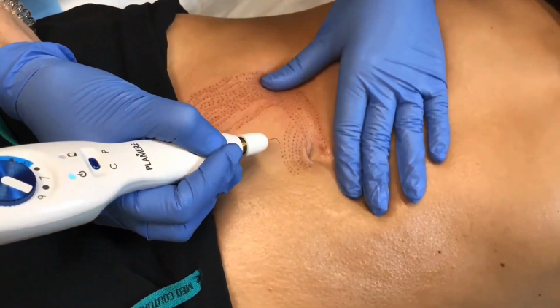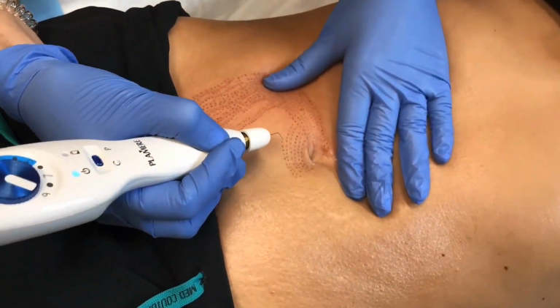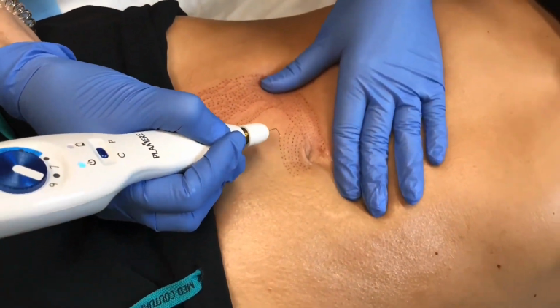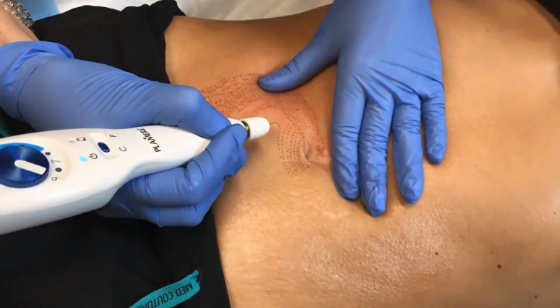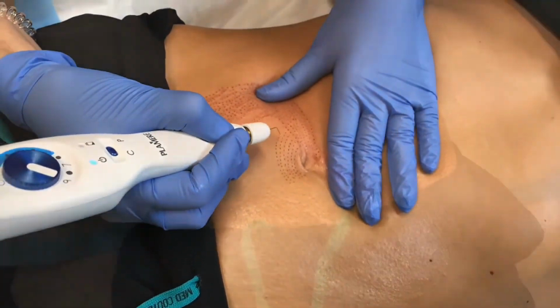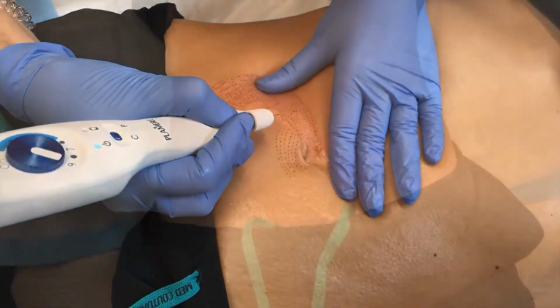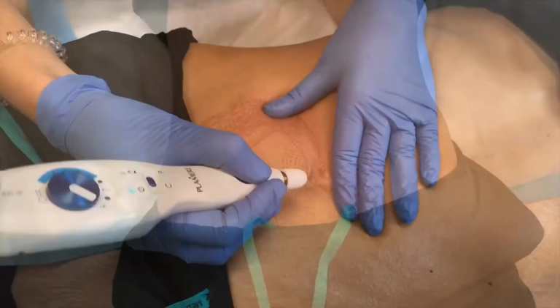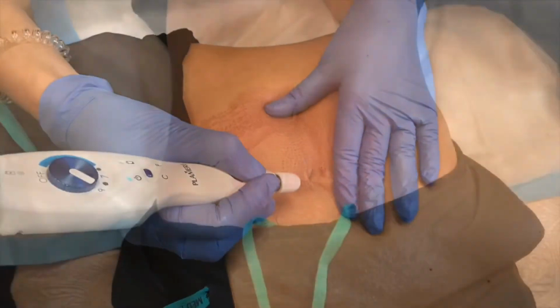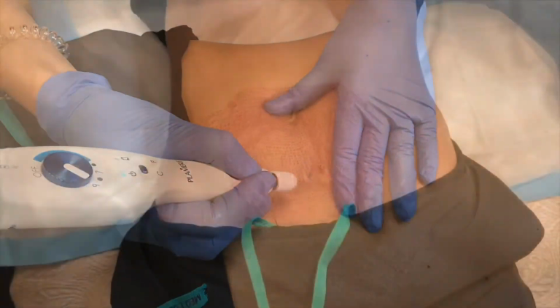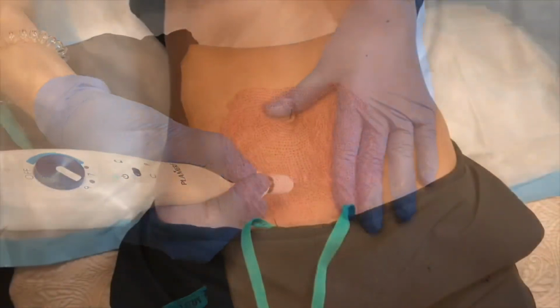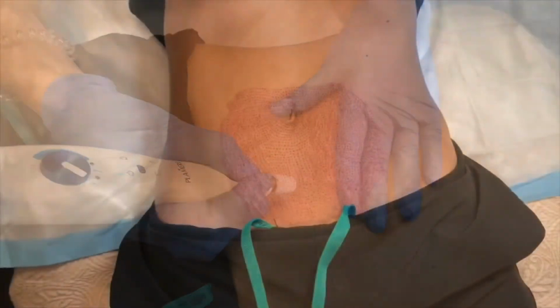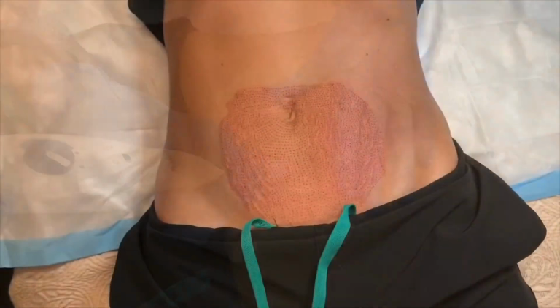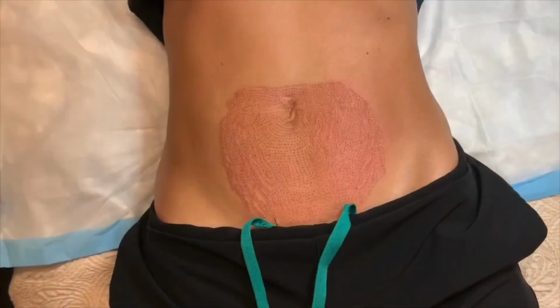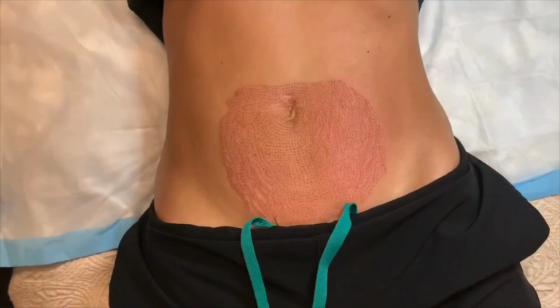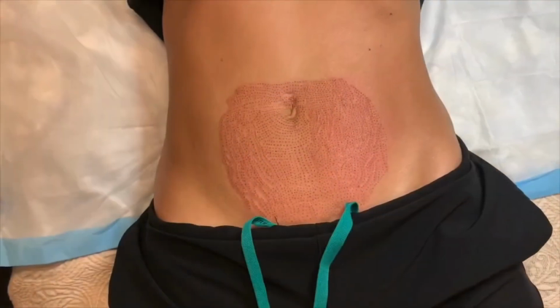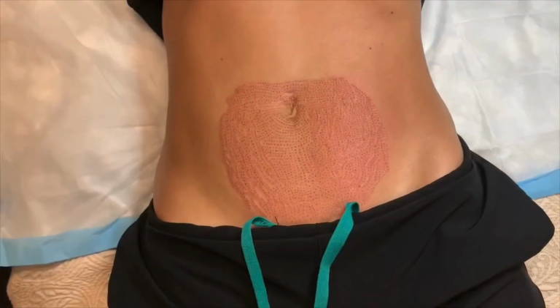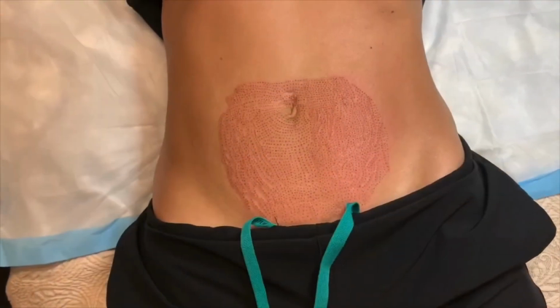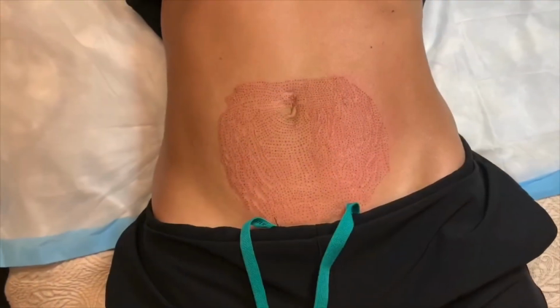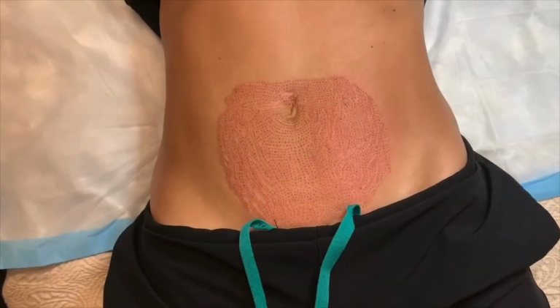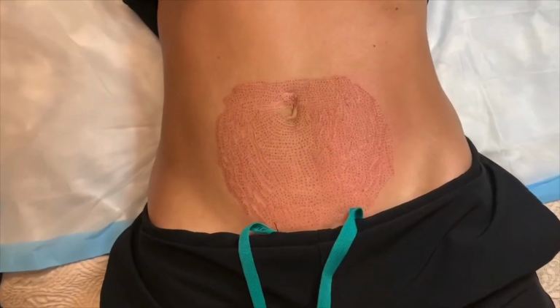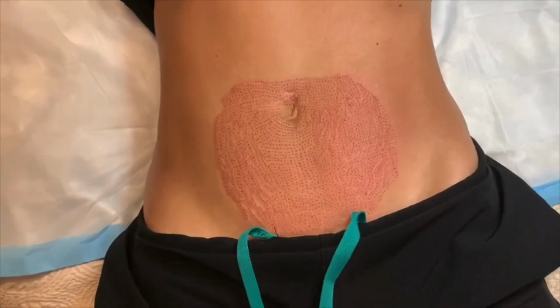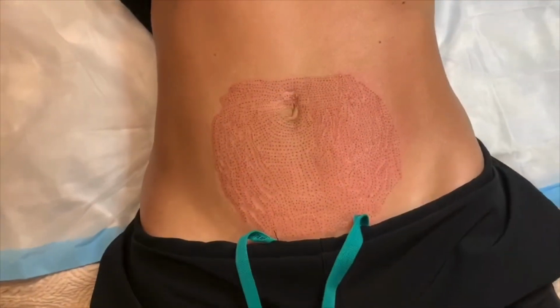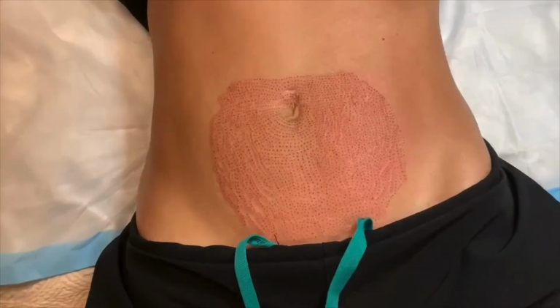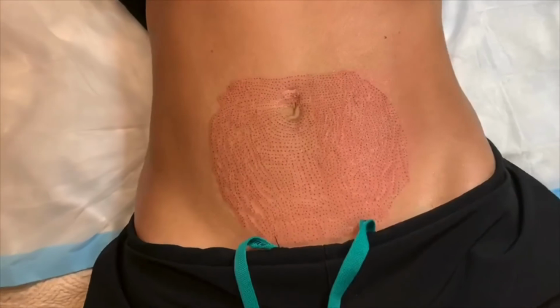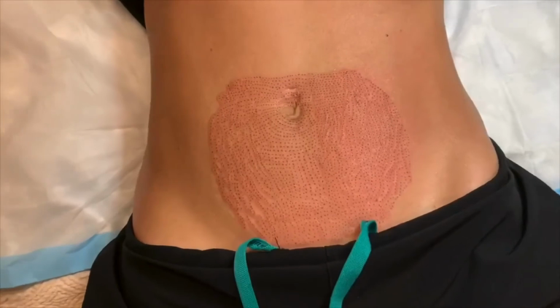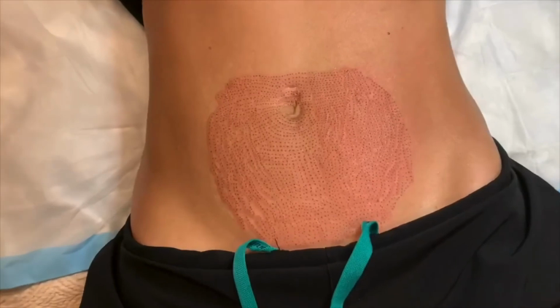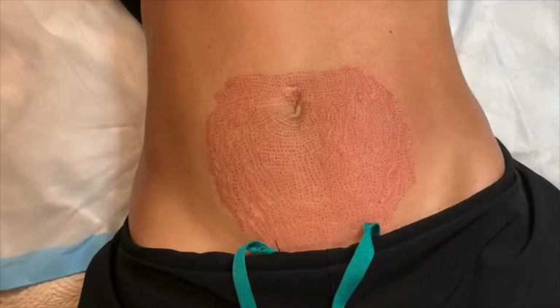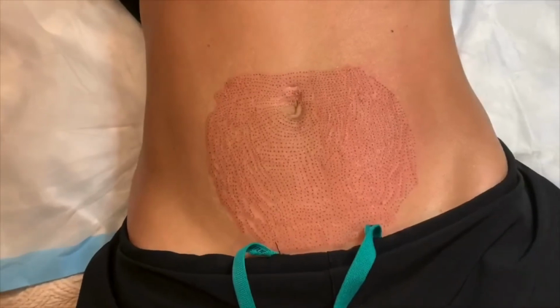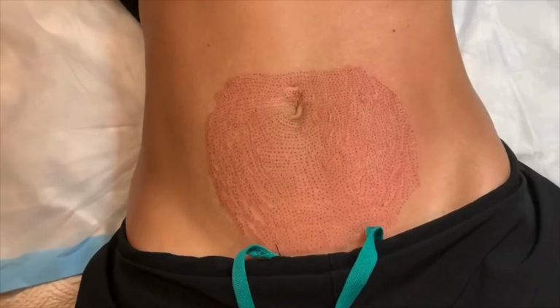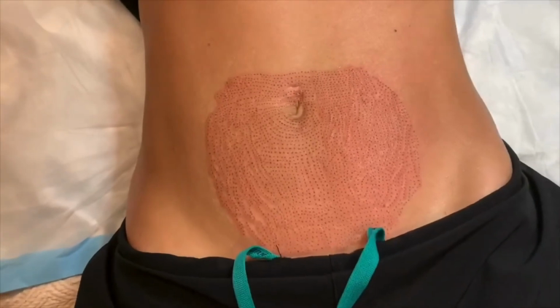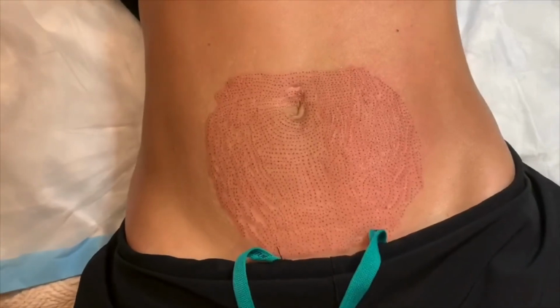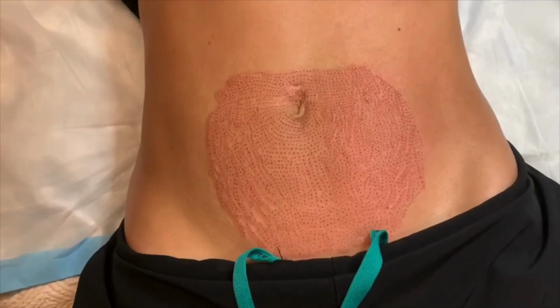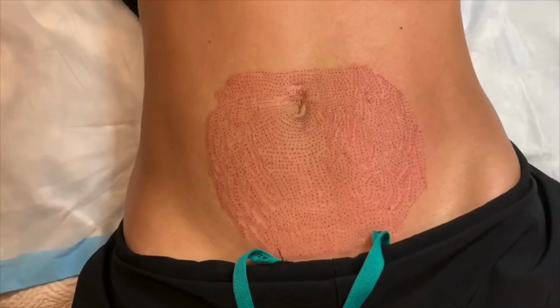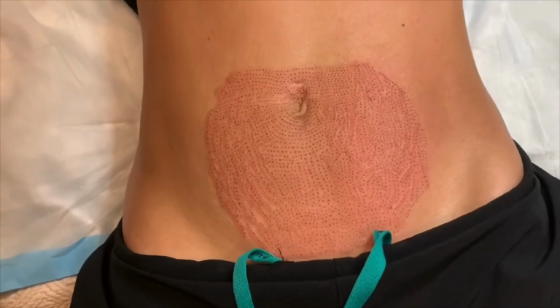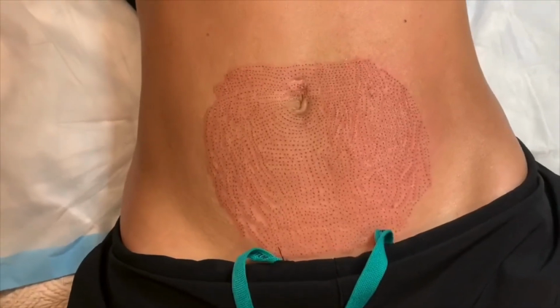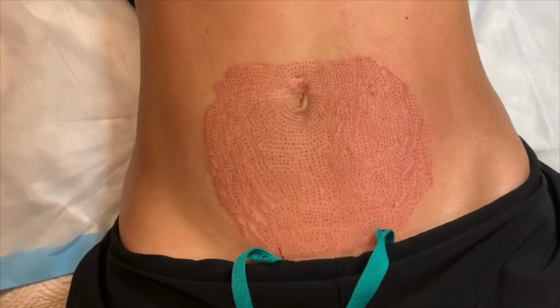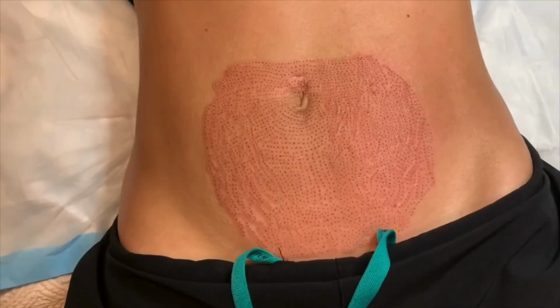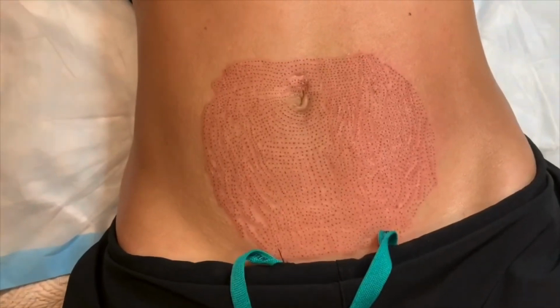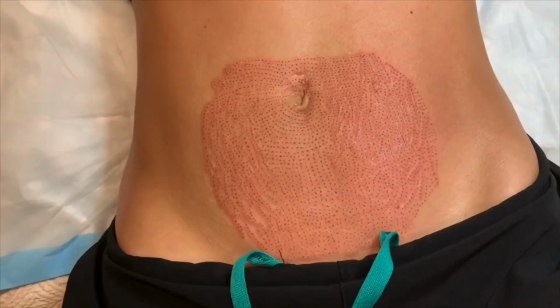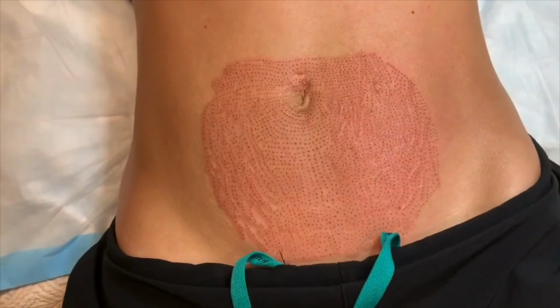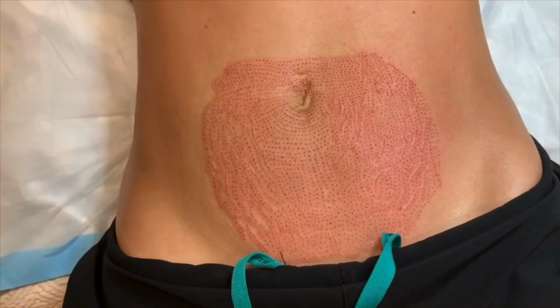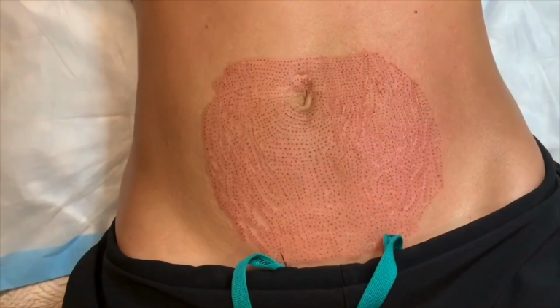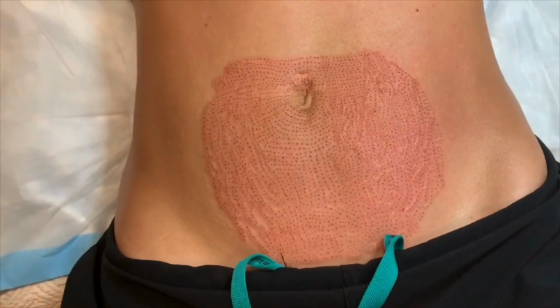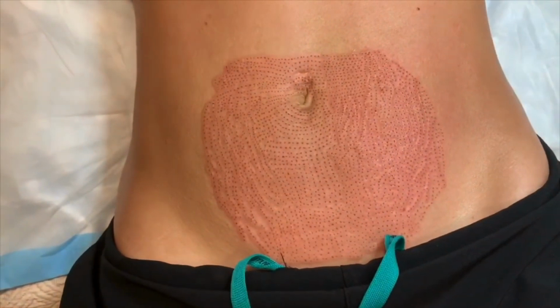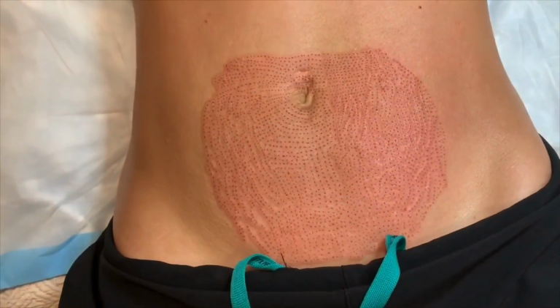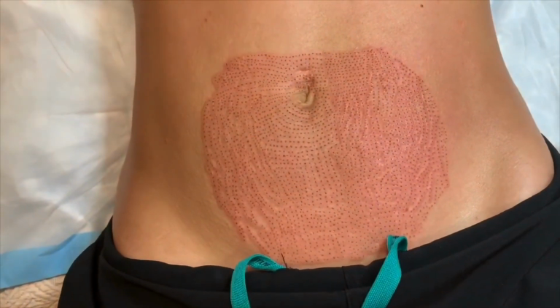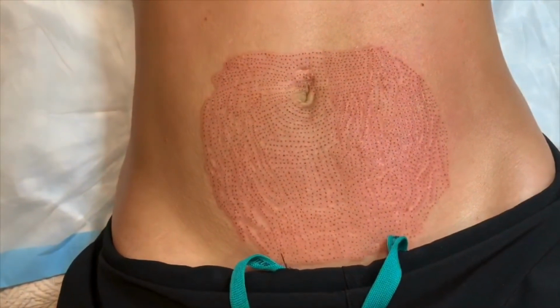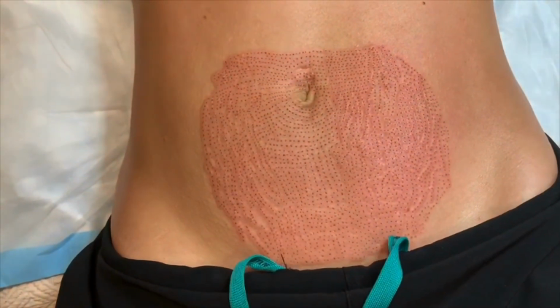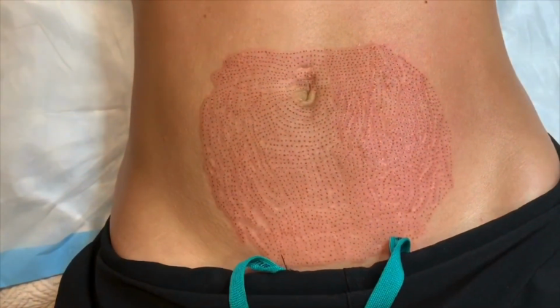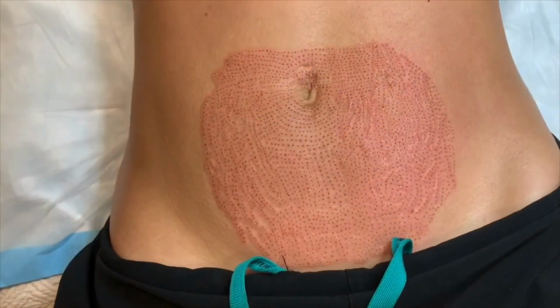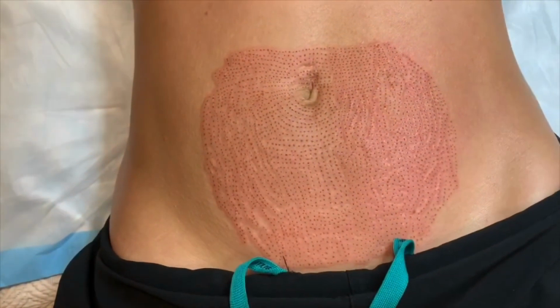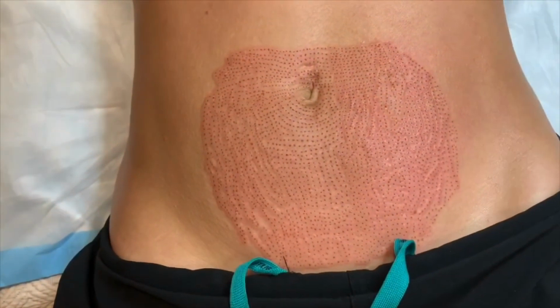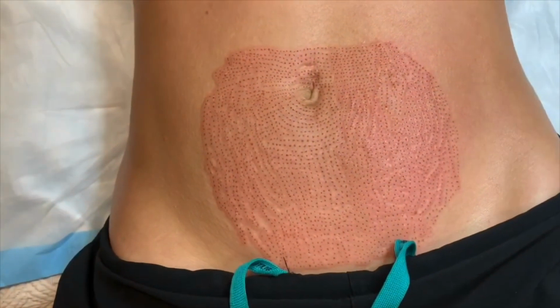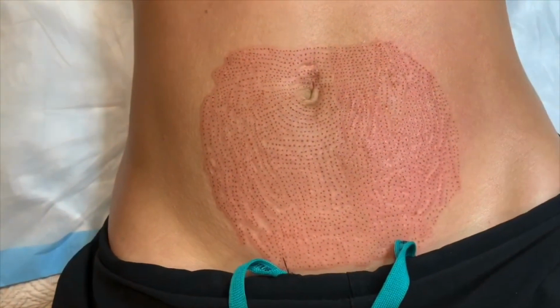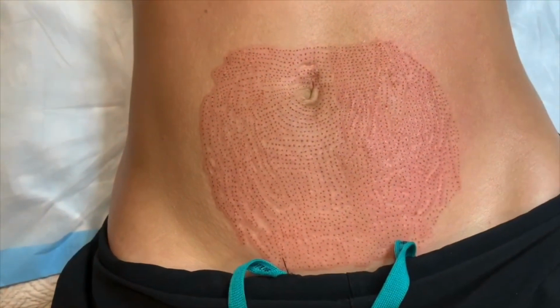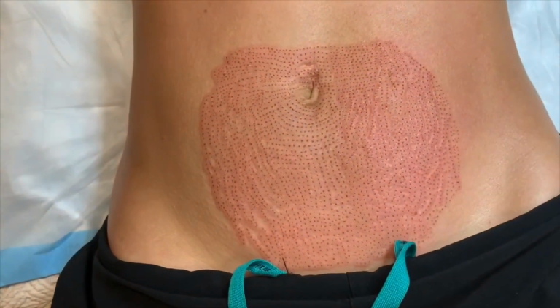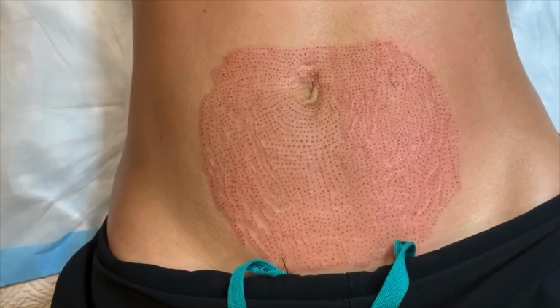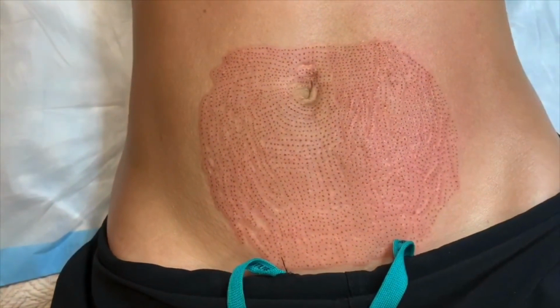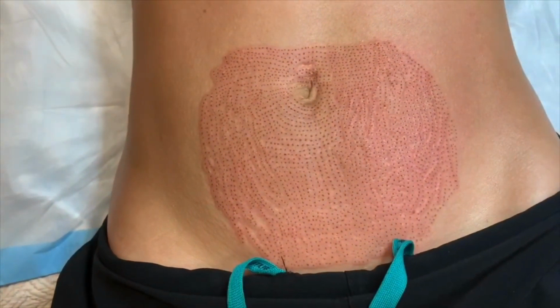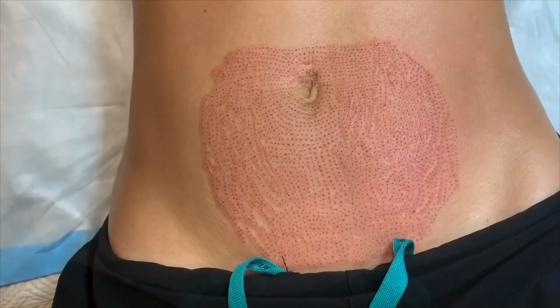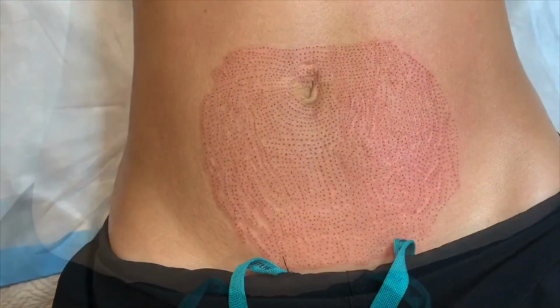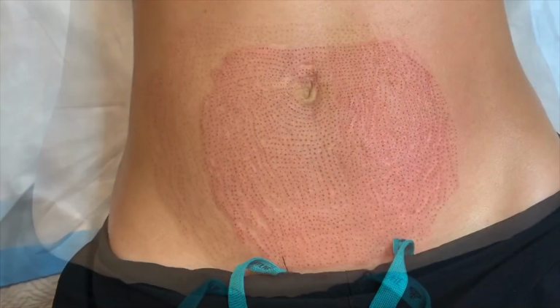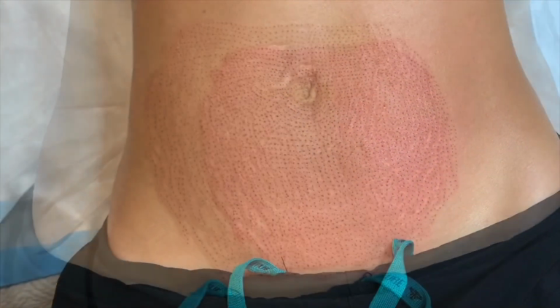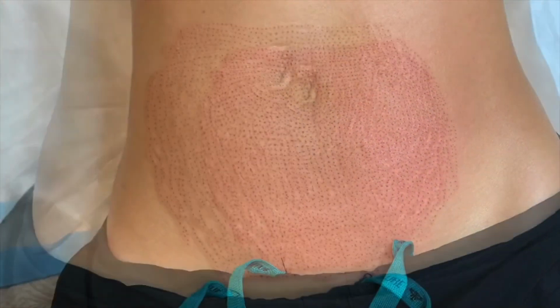All right everyone, this is the finished result for today's plasma pen treatment. Thanks for watching.